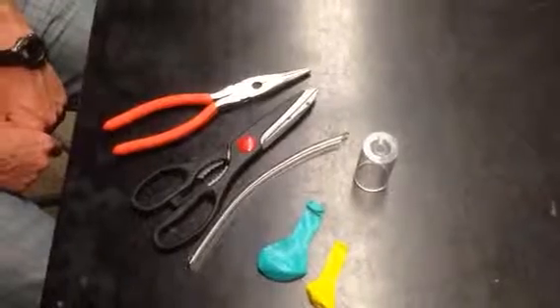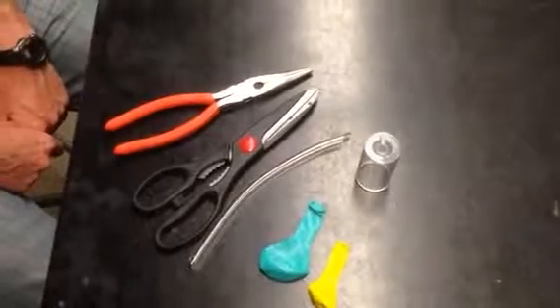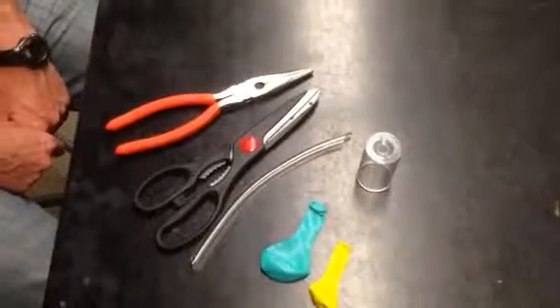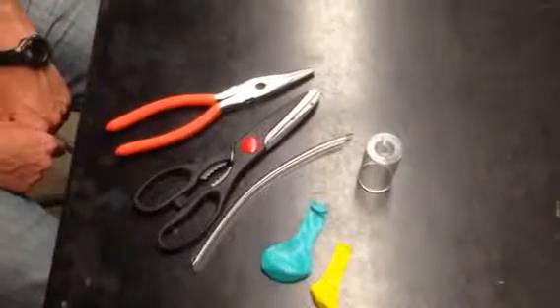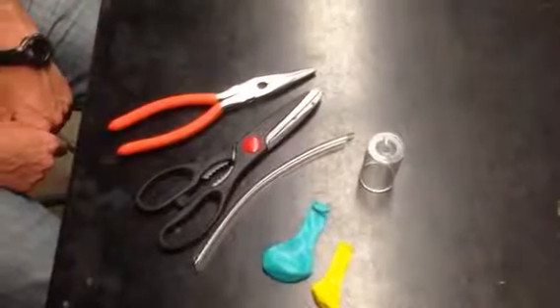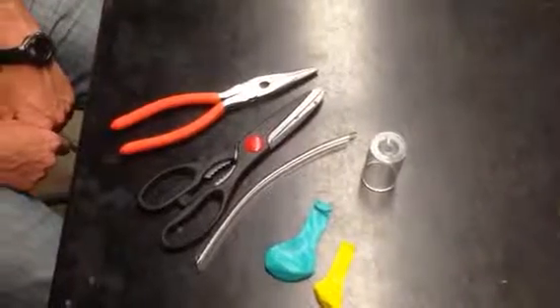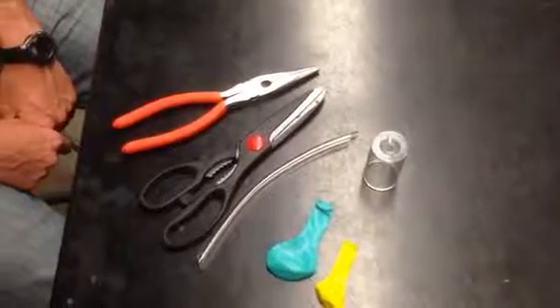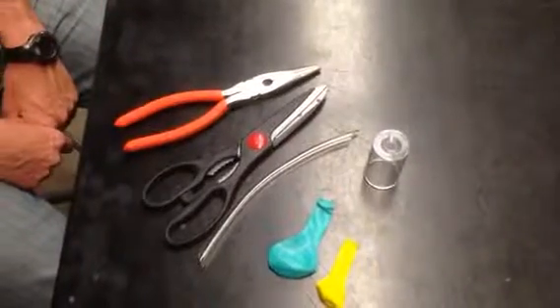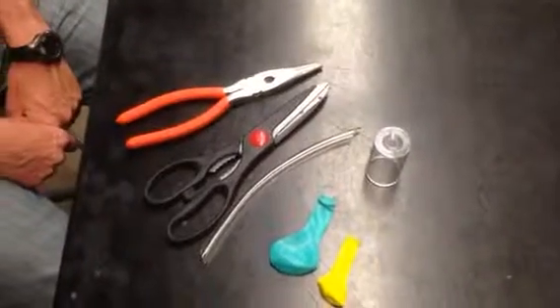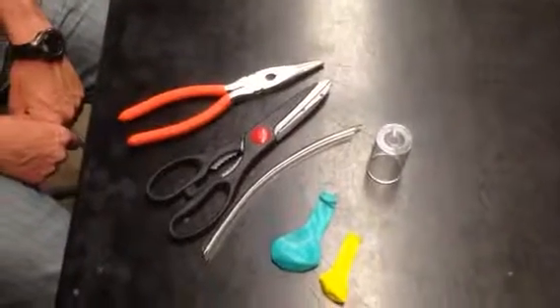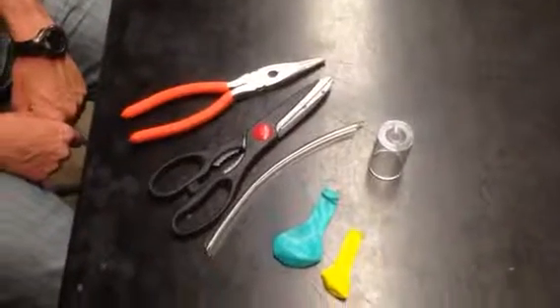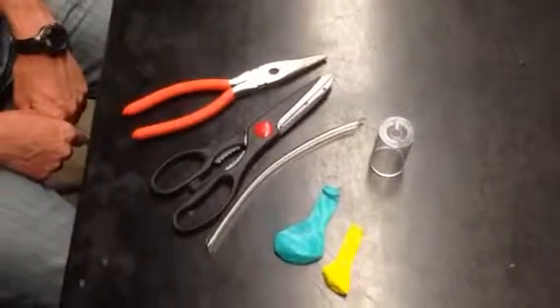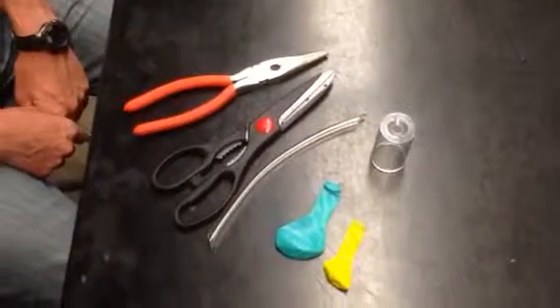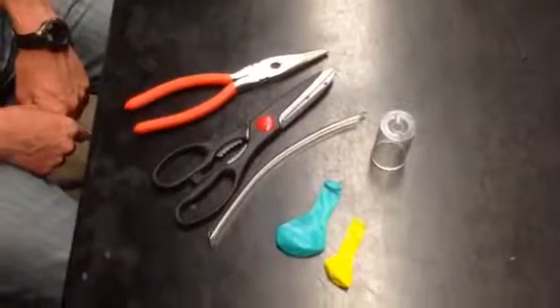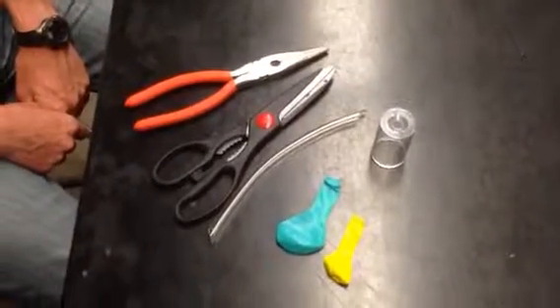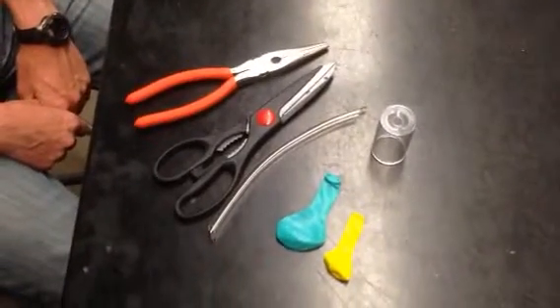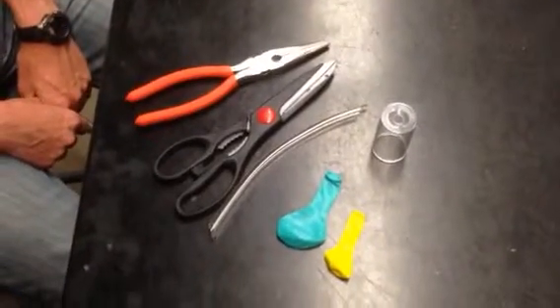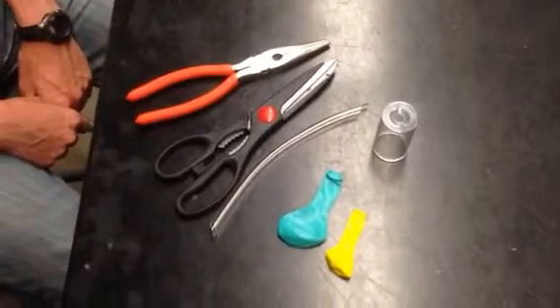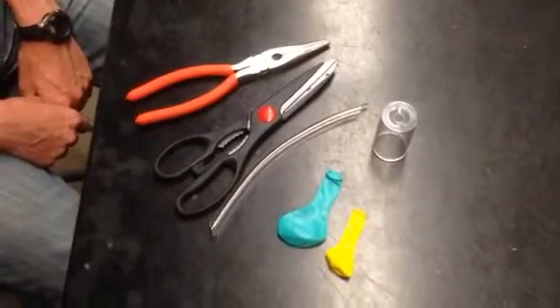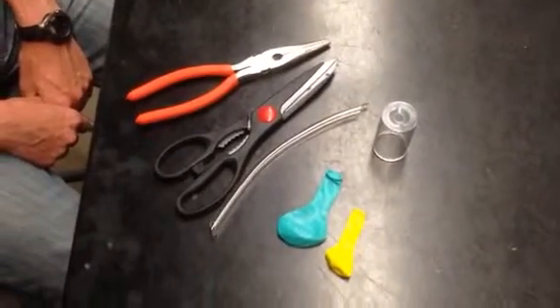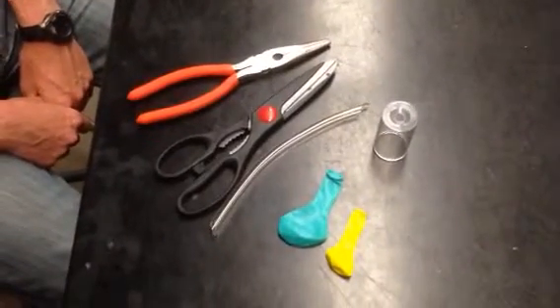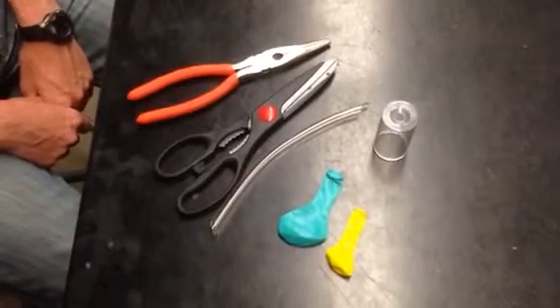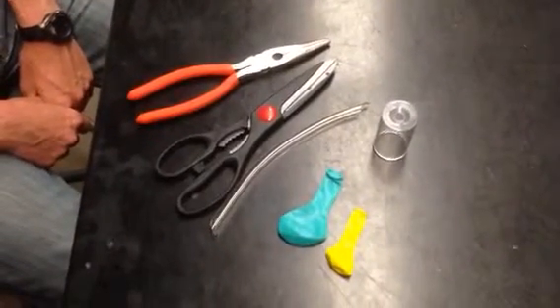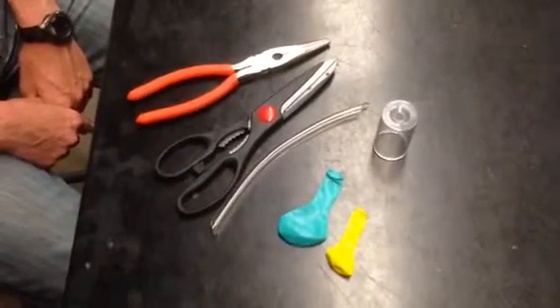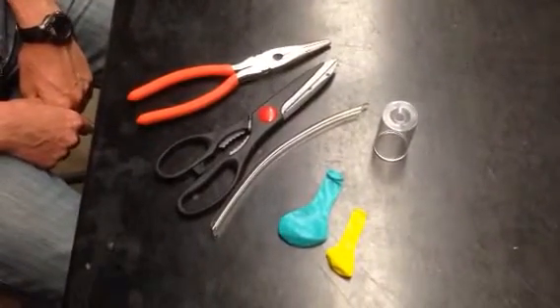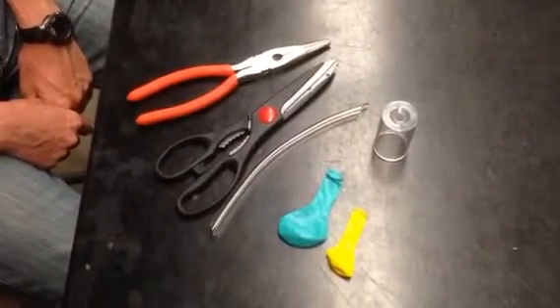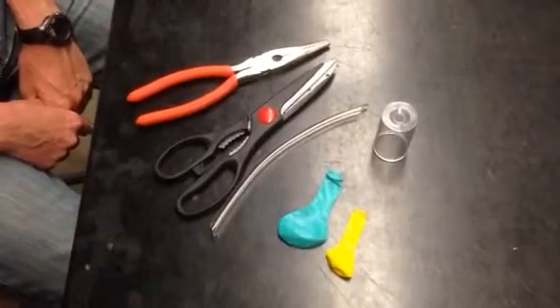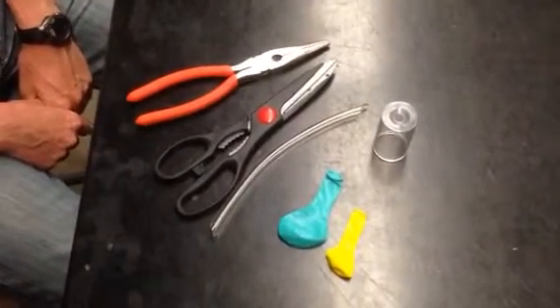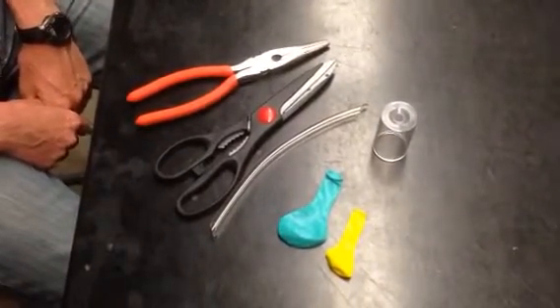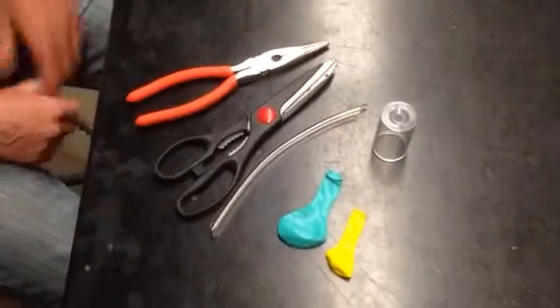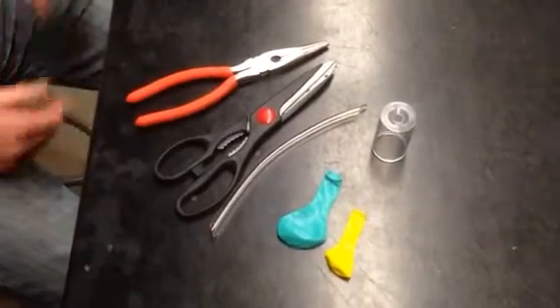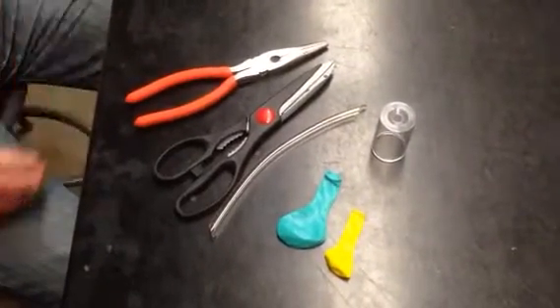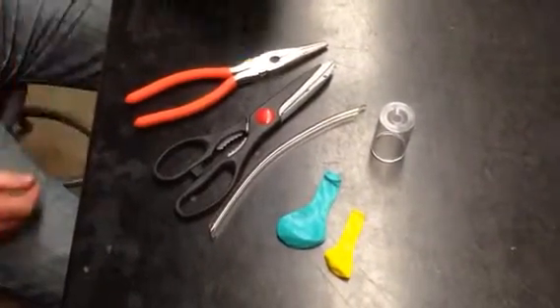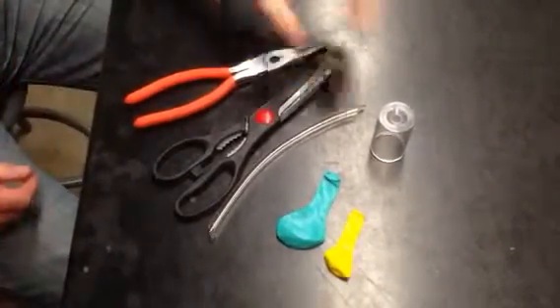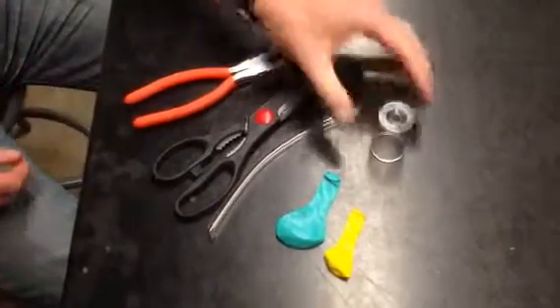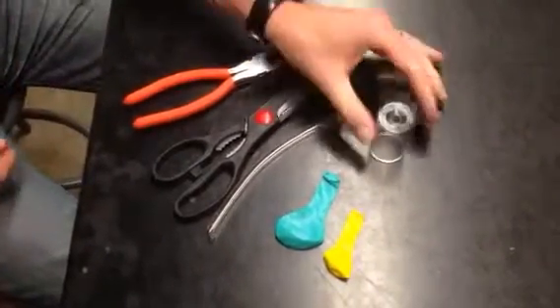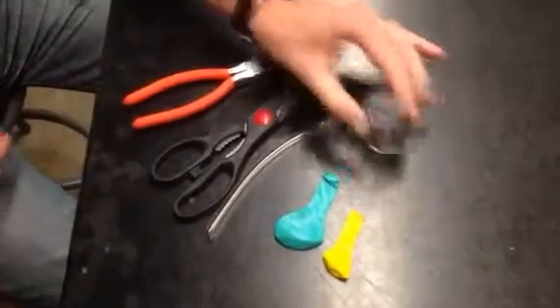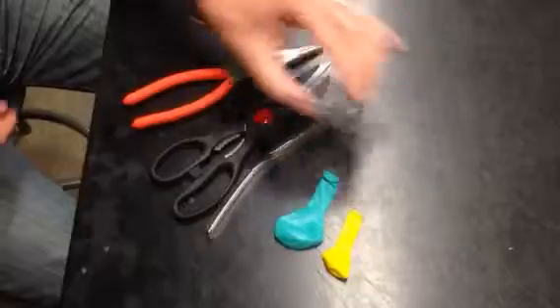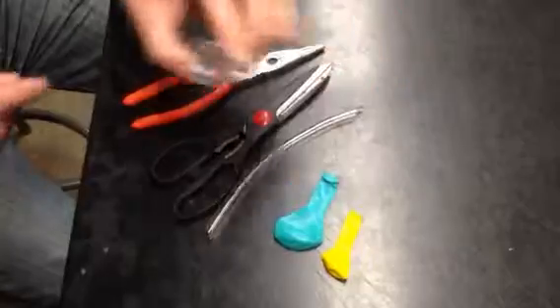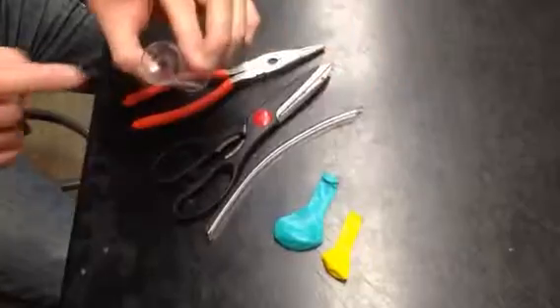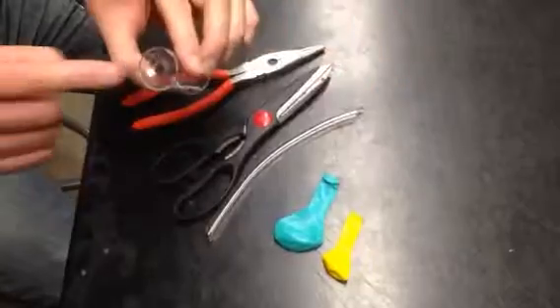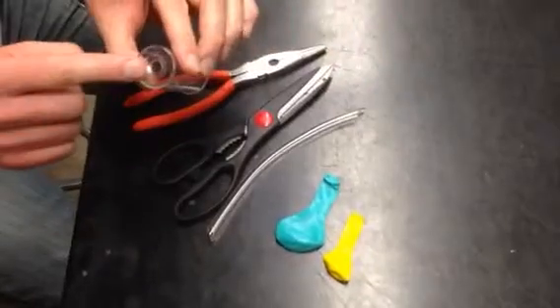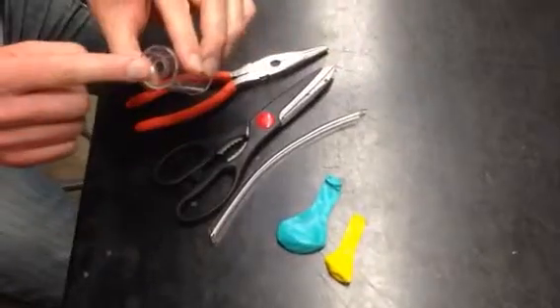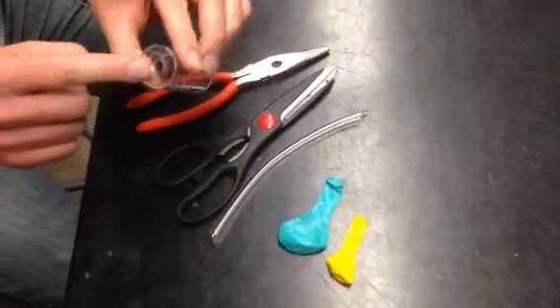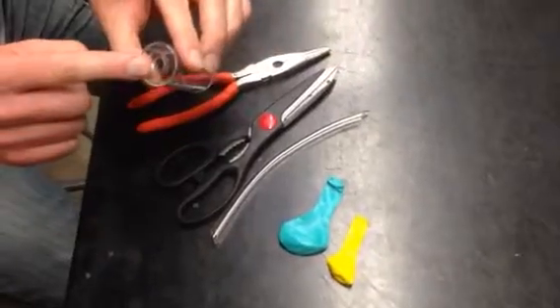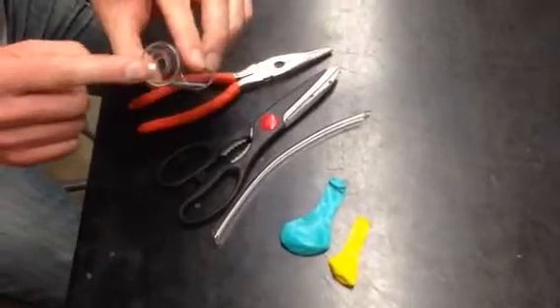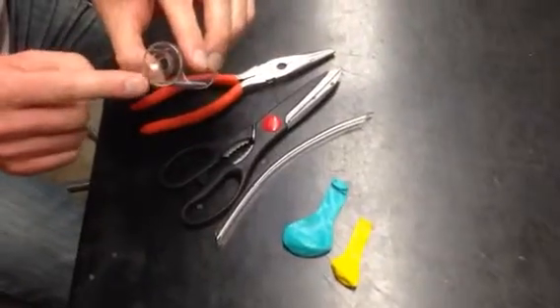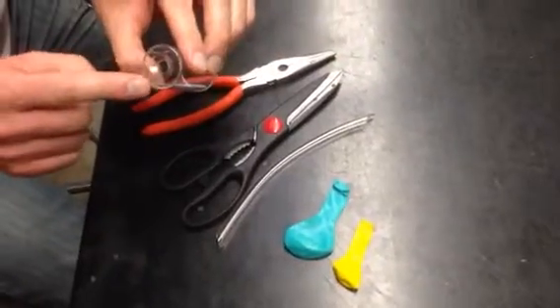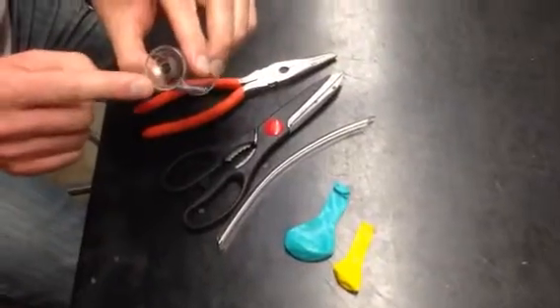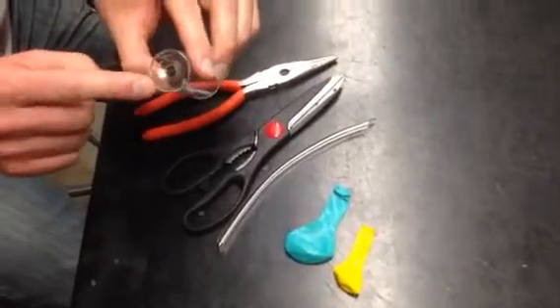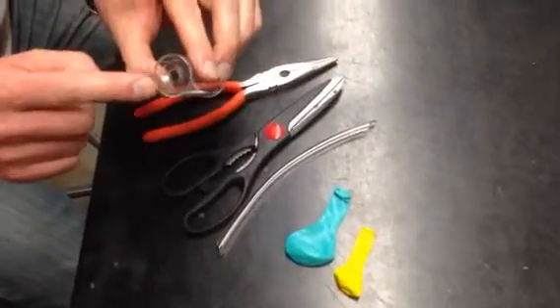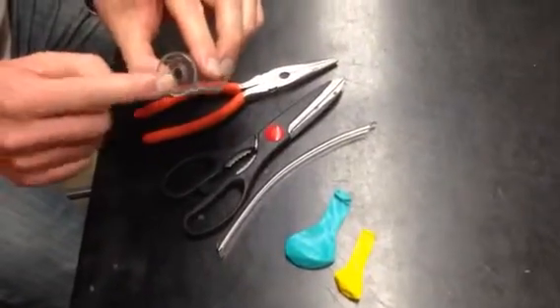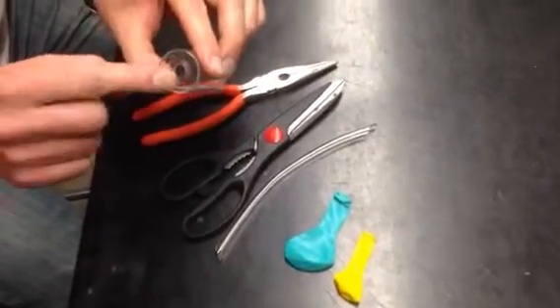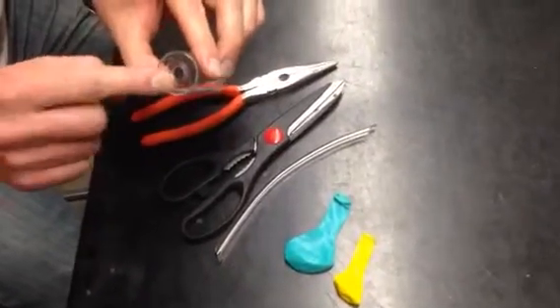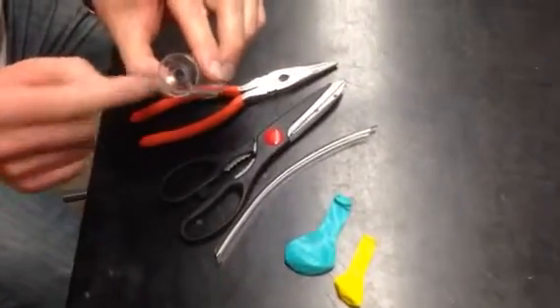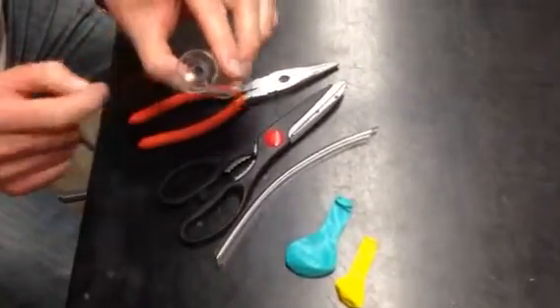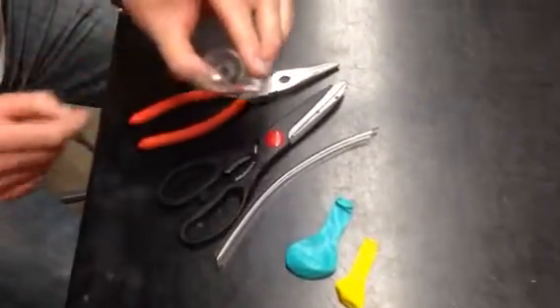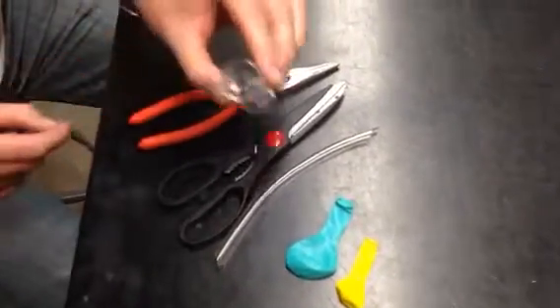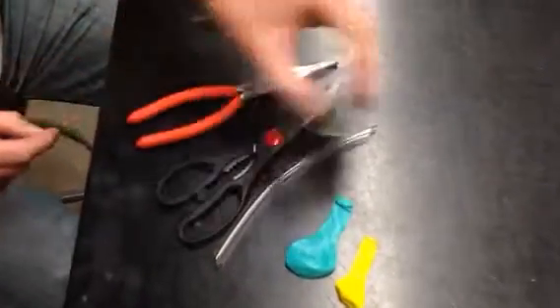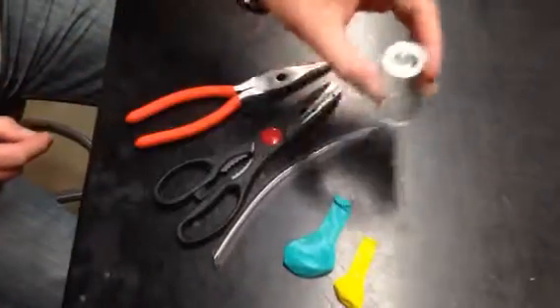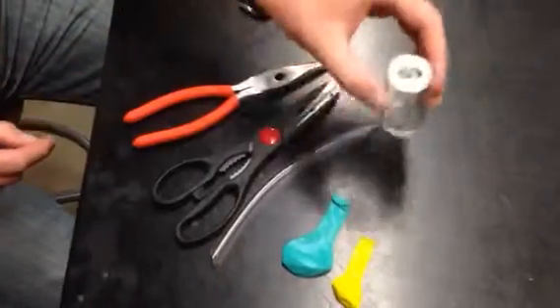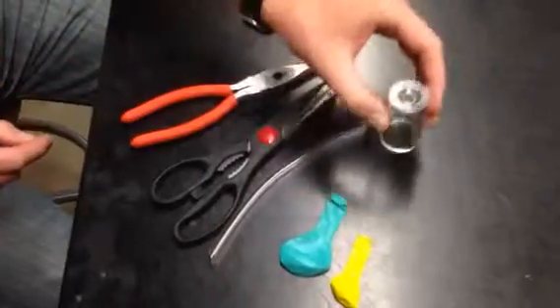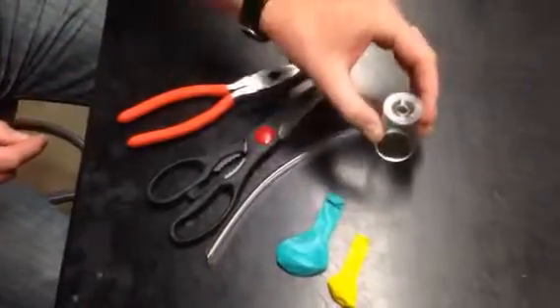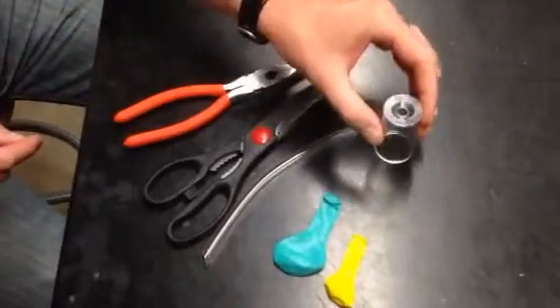Hi, Heidi. So these are all the materials that you need to make the little lung models. This is the pill vial and it has the little hole drilled in it there.